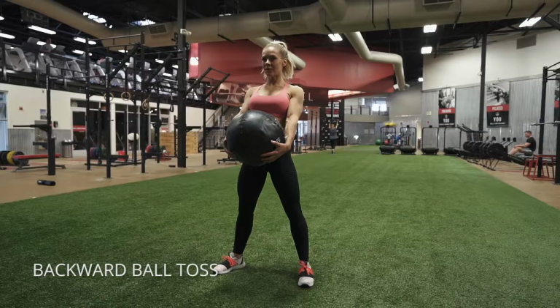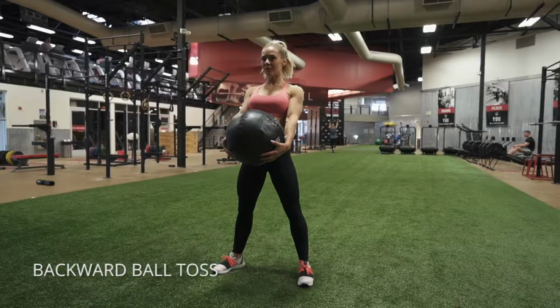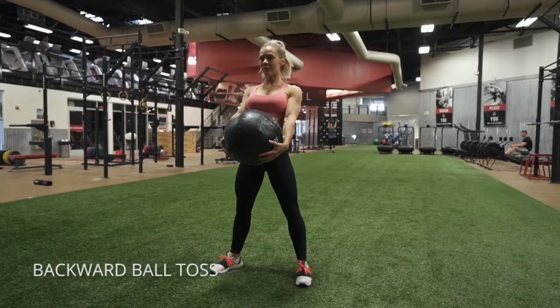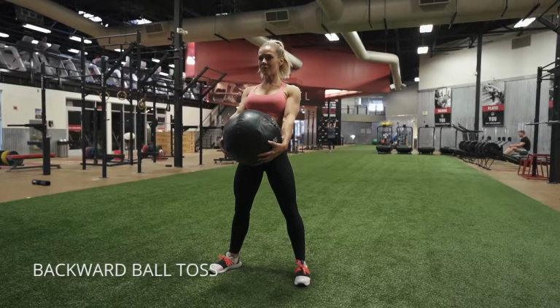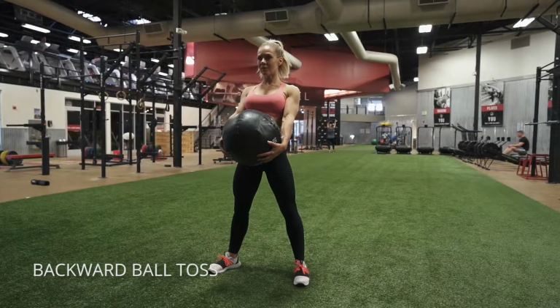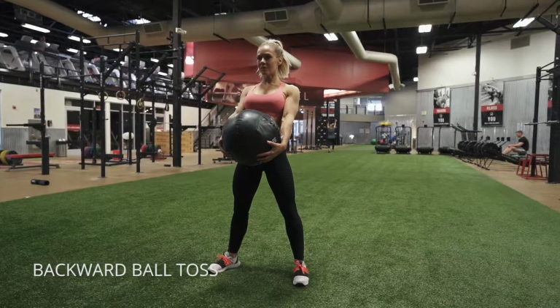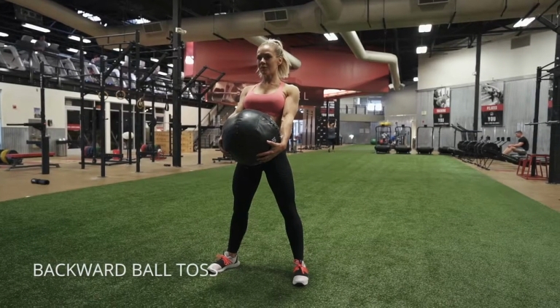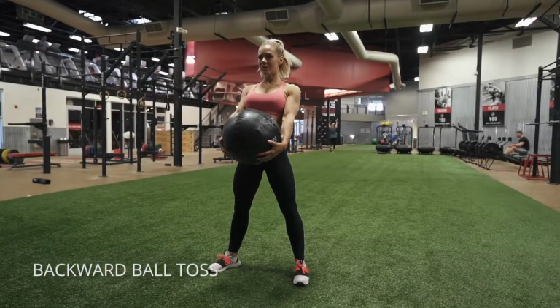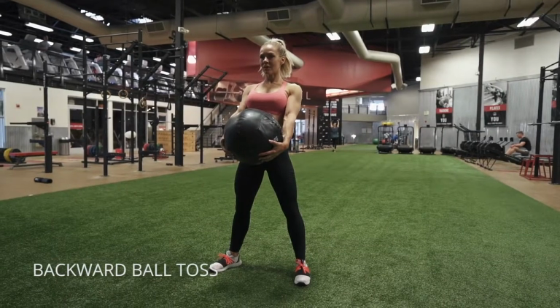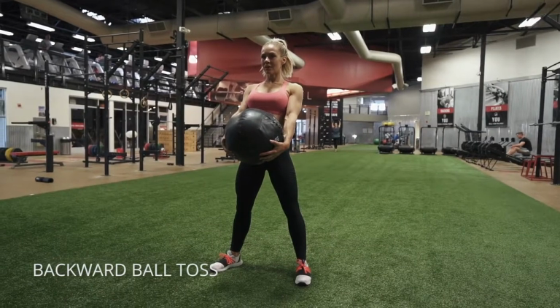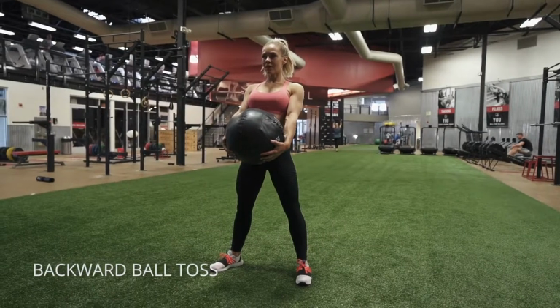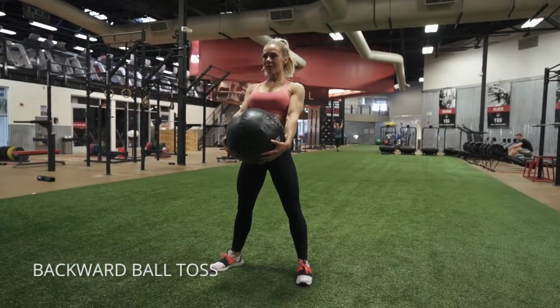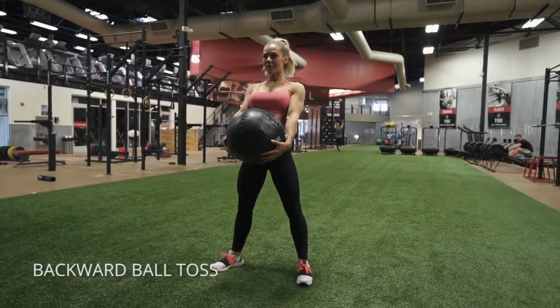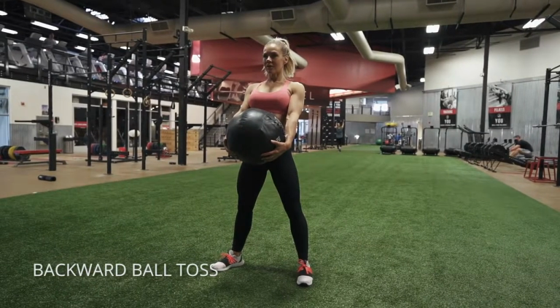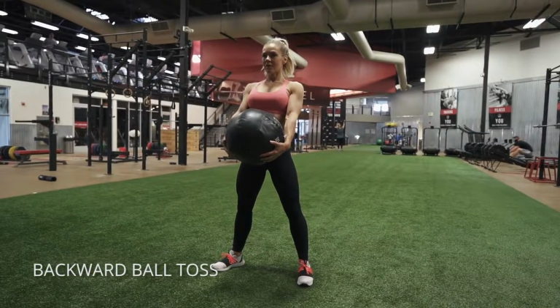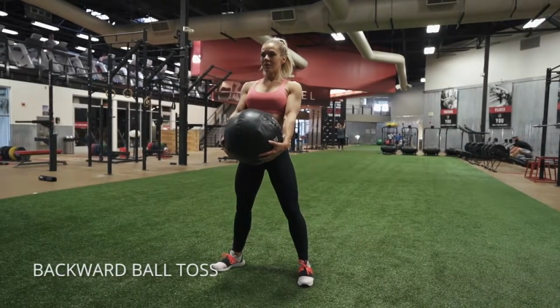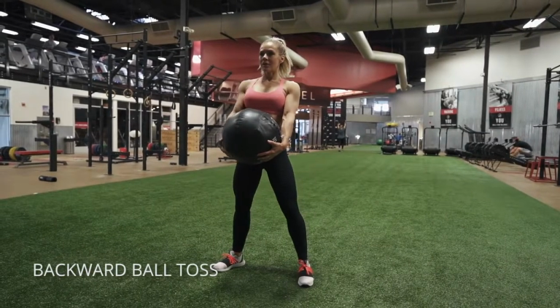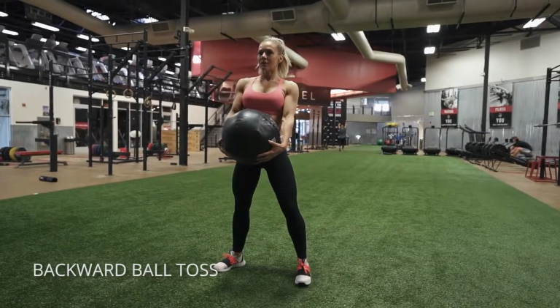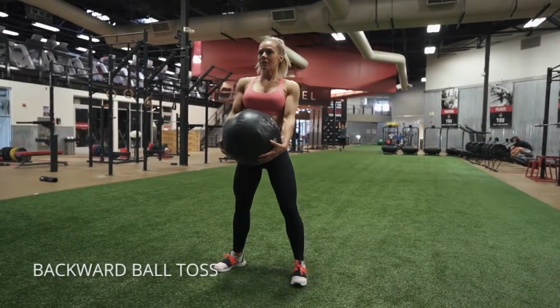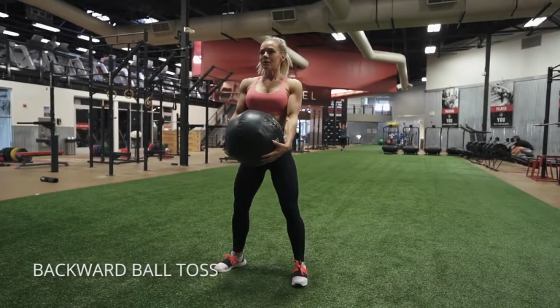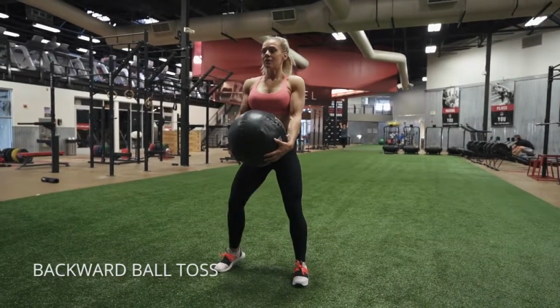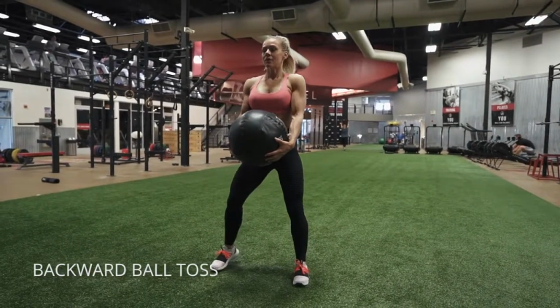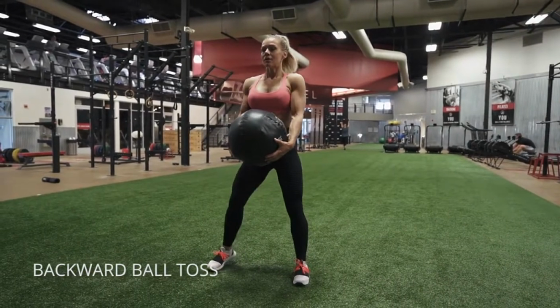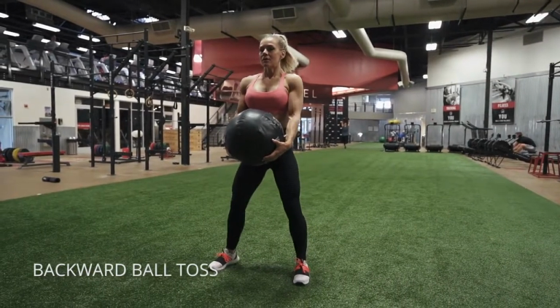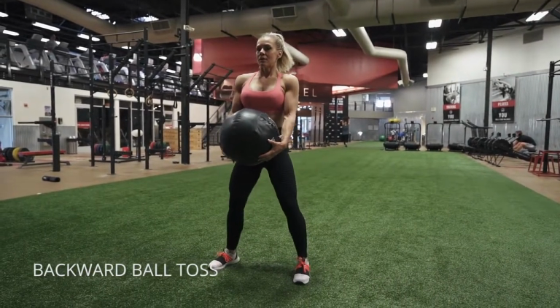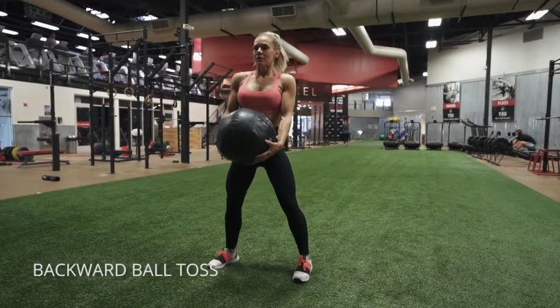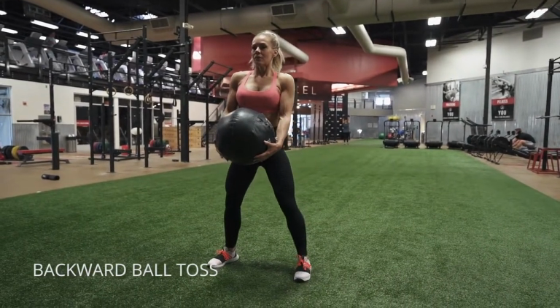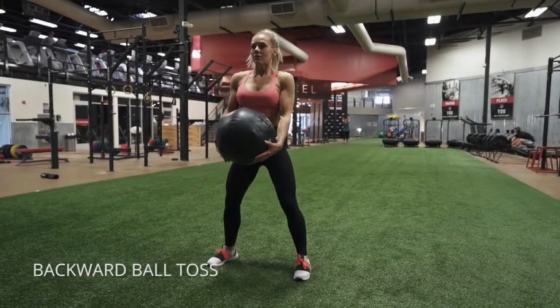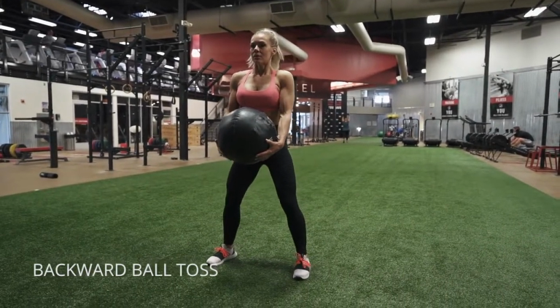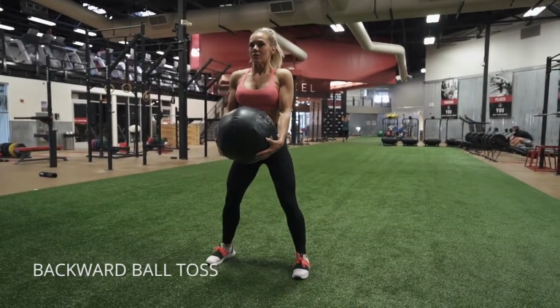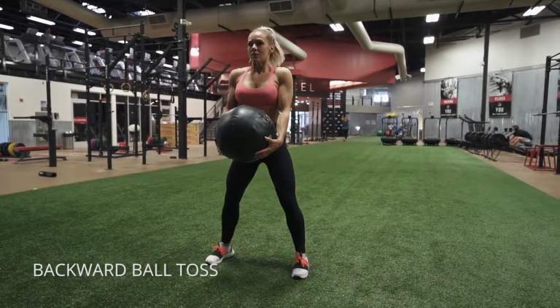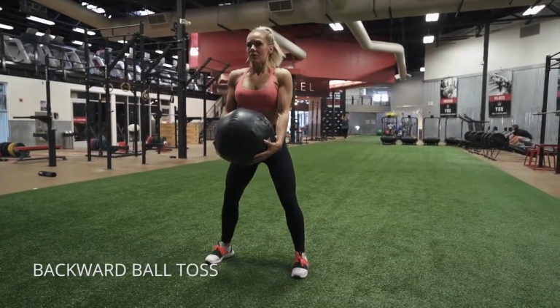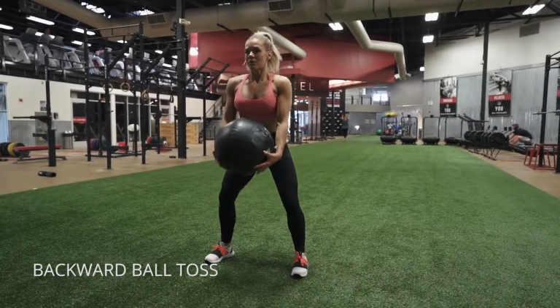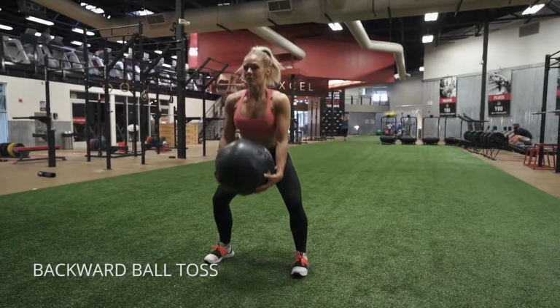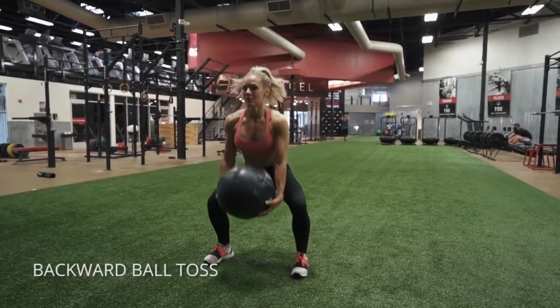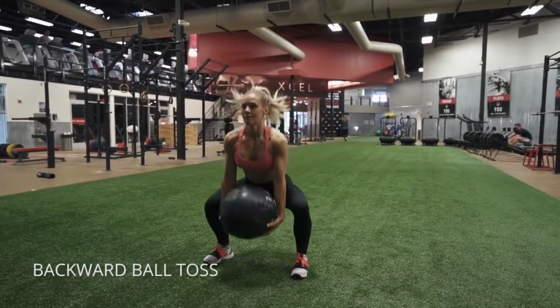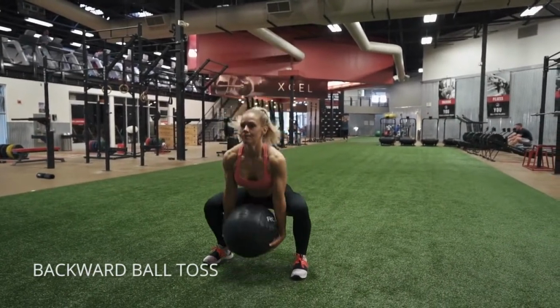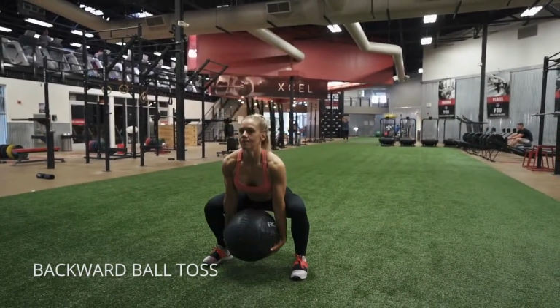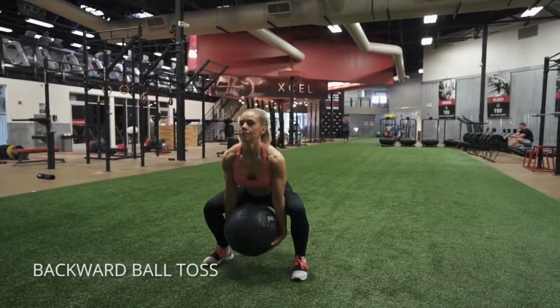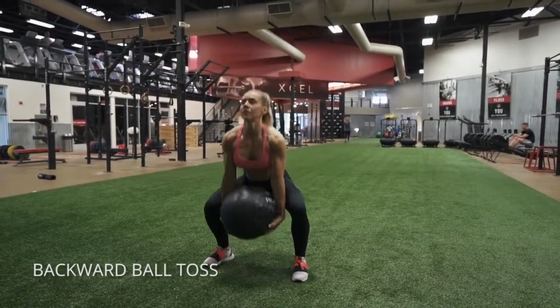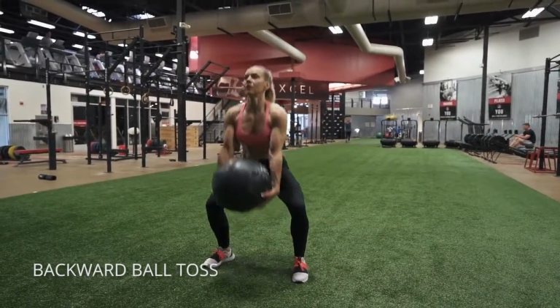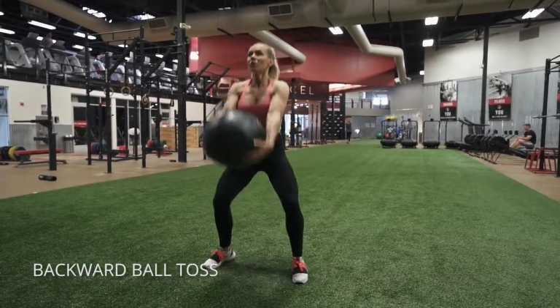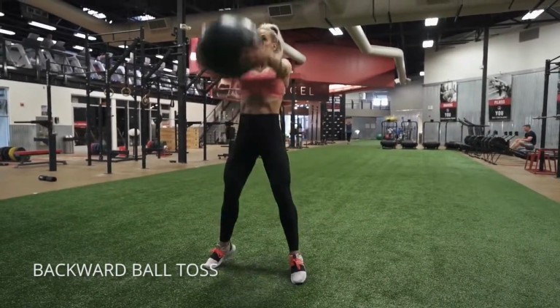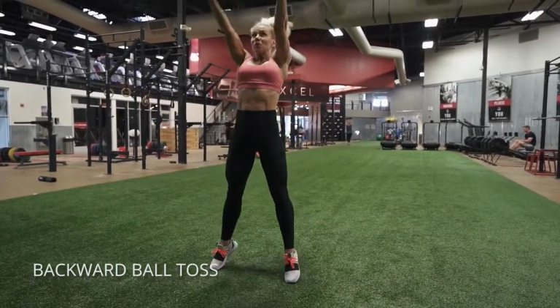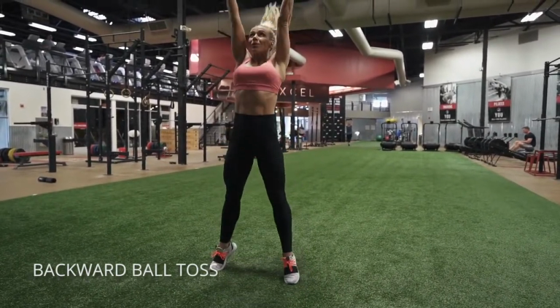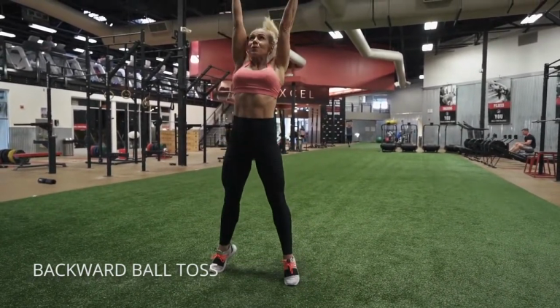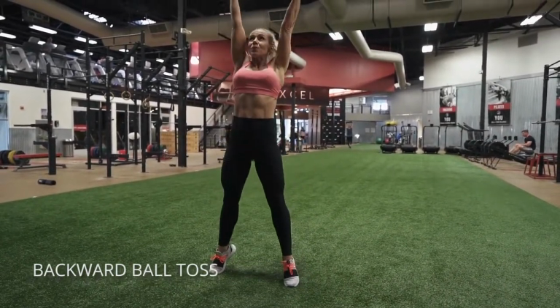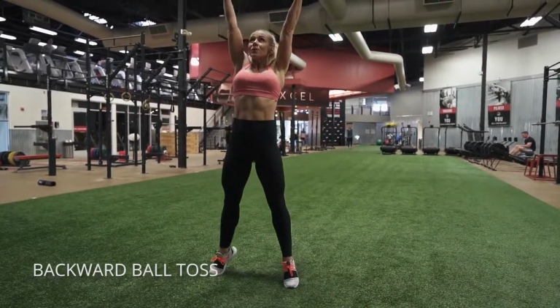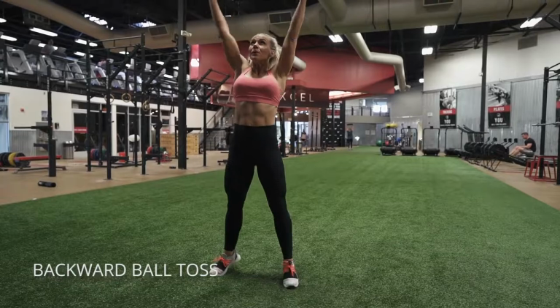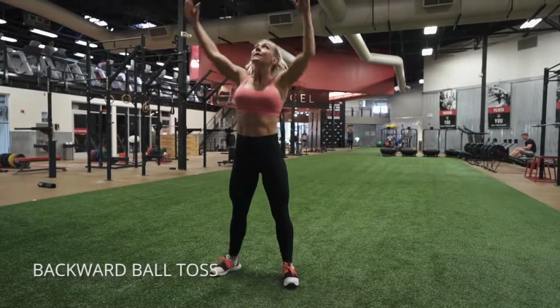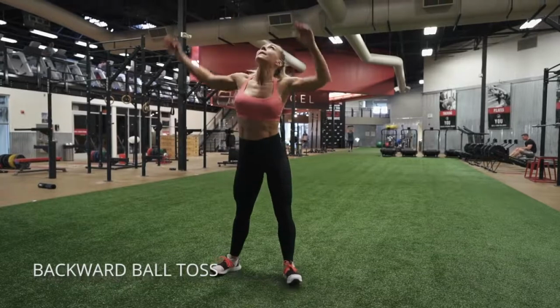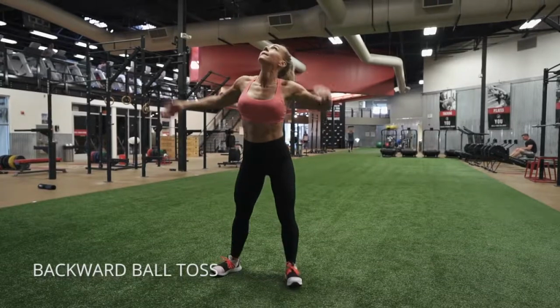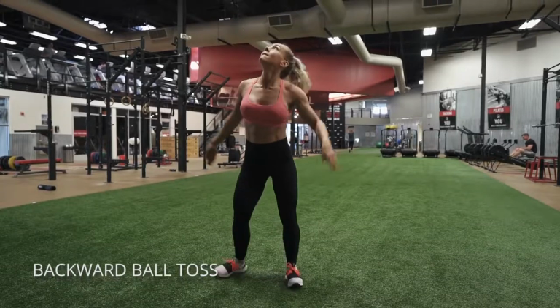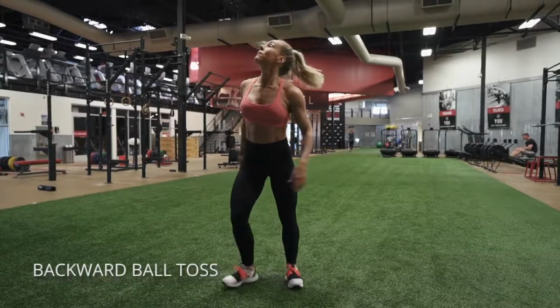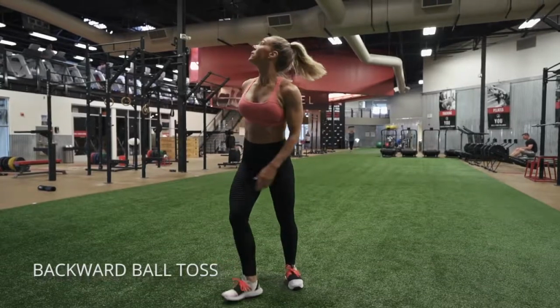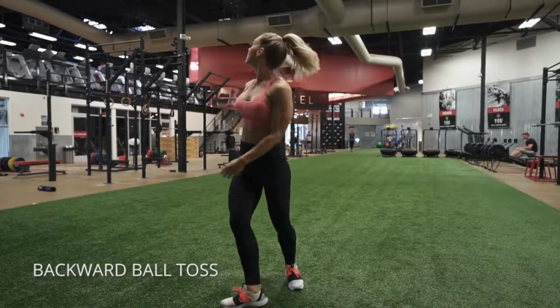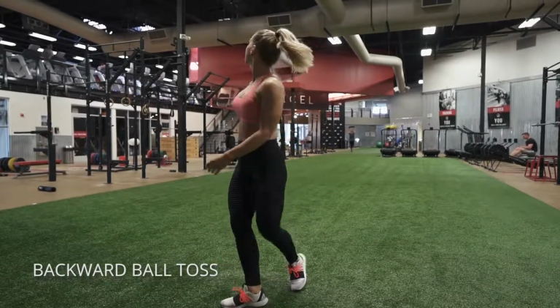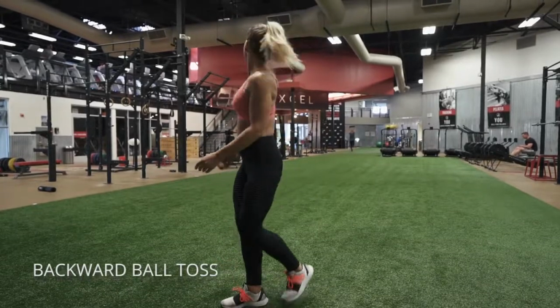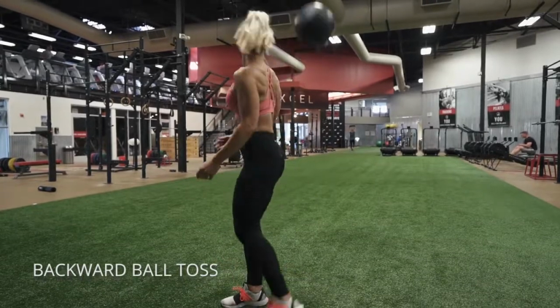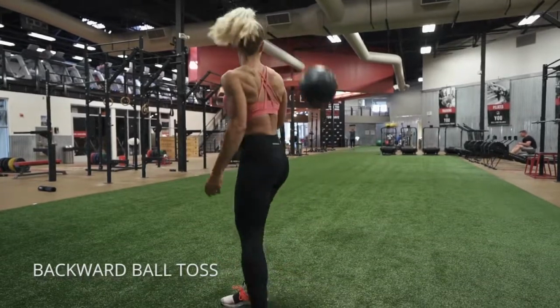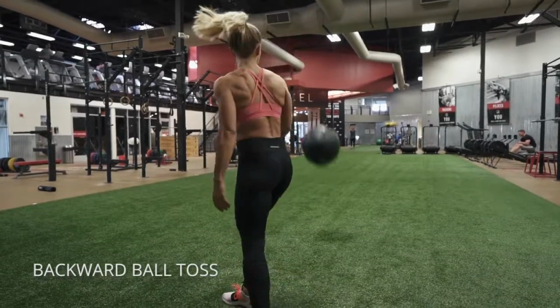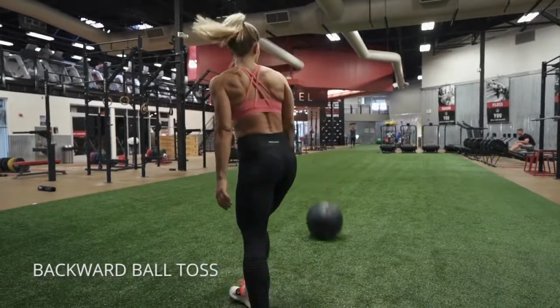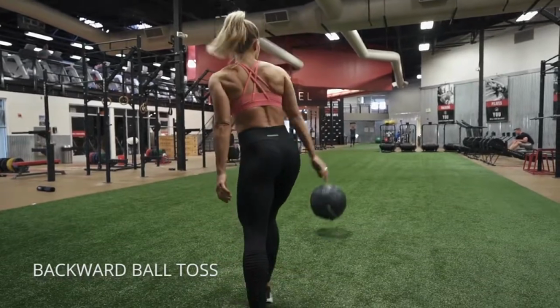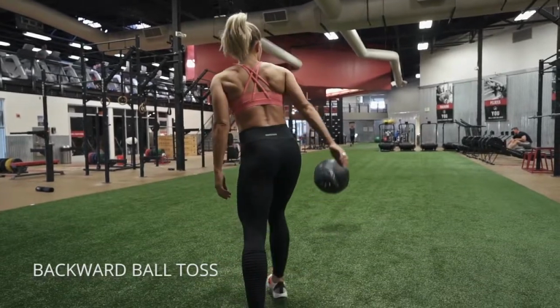Backwards ball toss. We are going to granny toss. Go ahead and reach down between your legs and extend straight up.